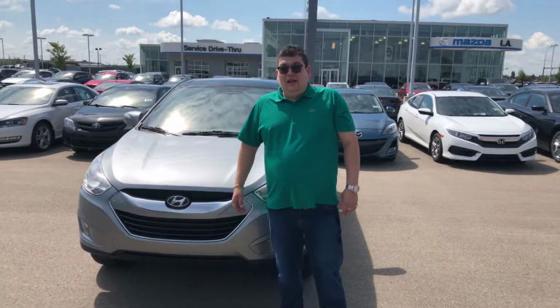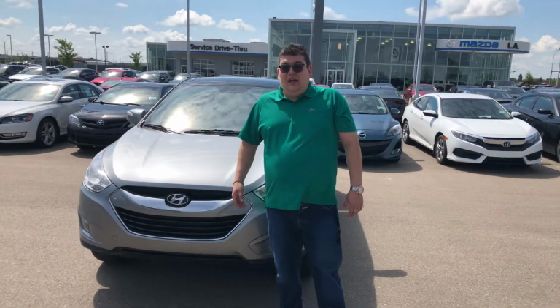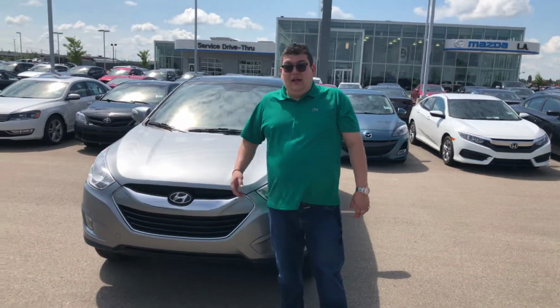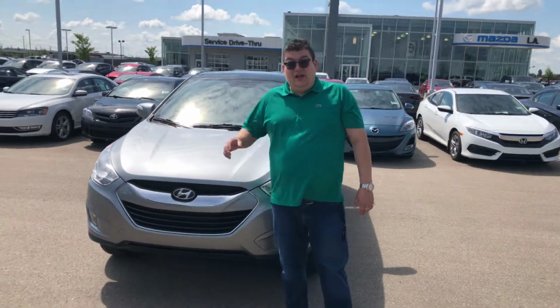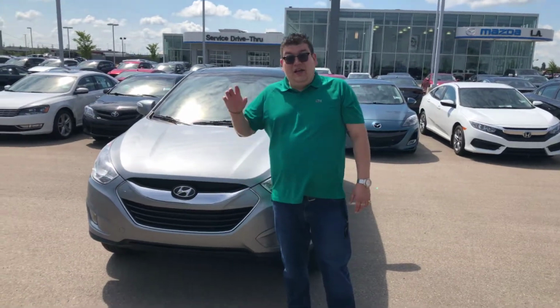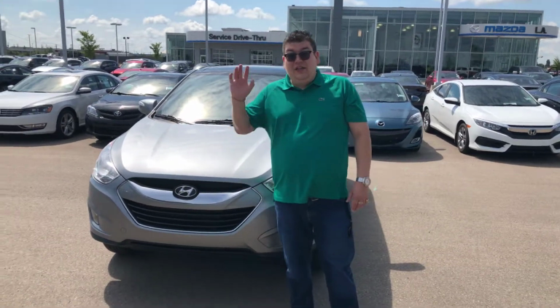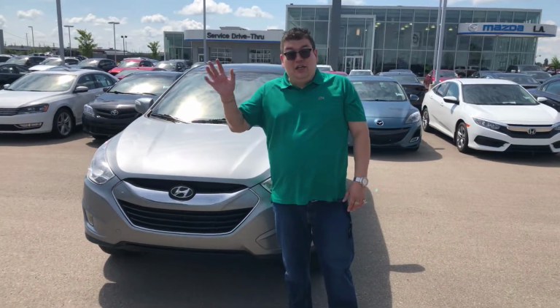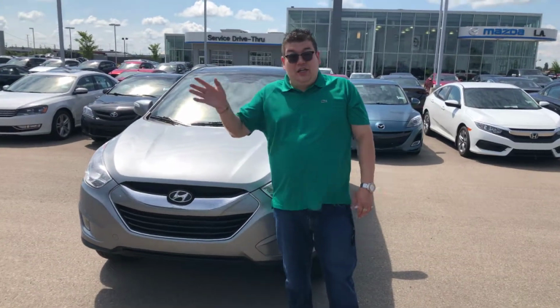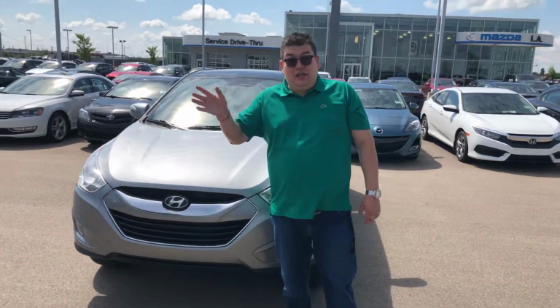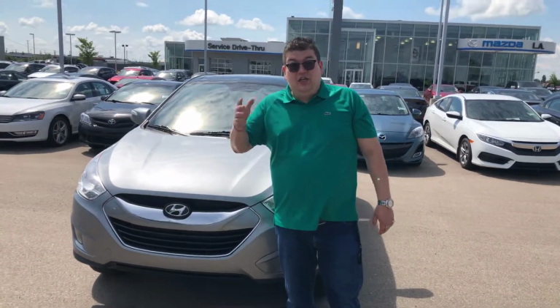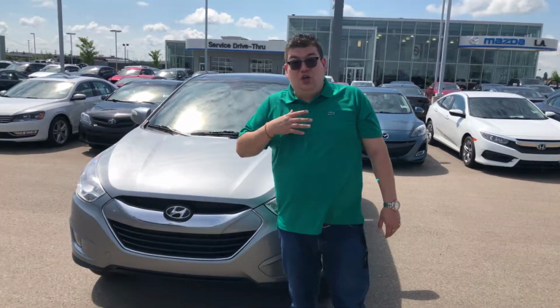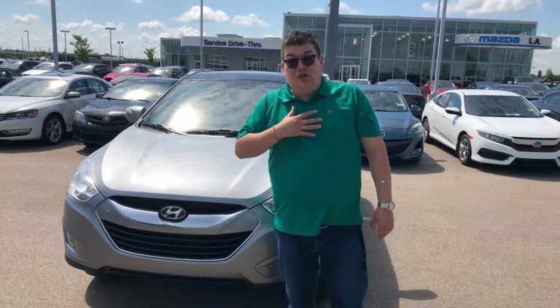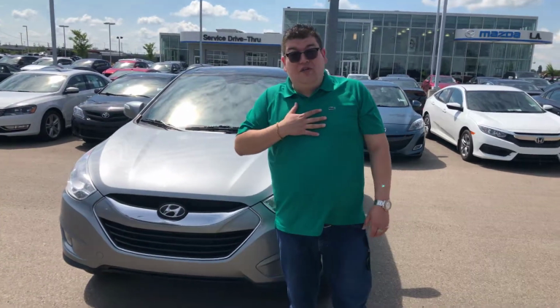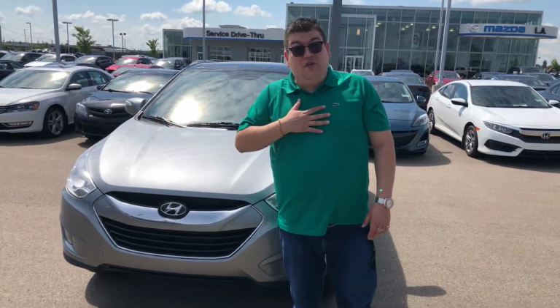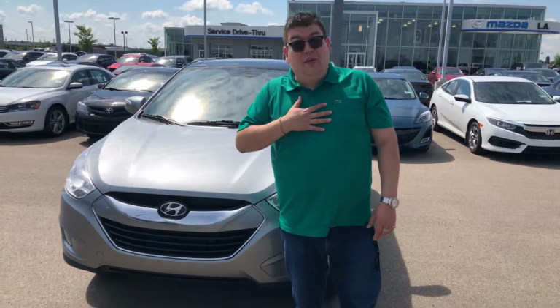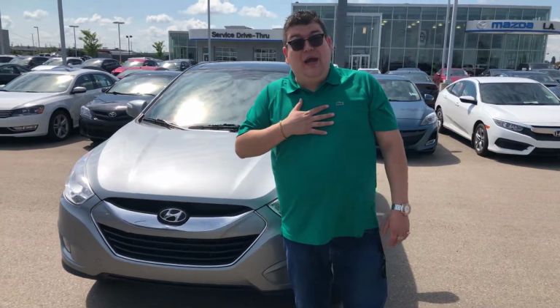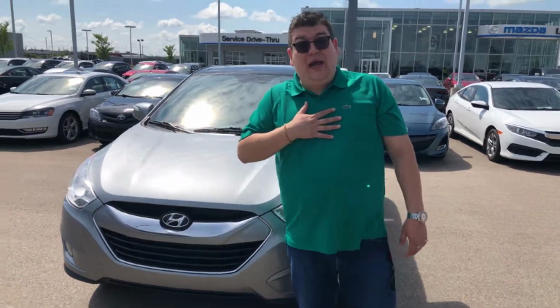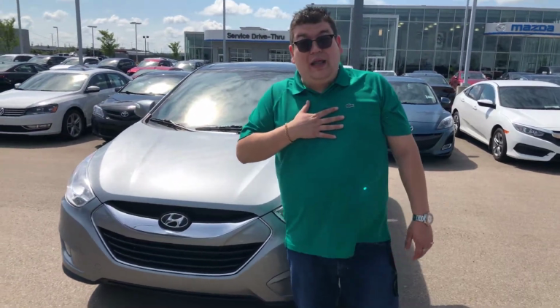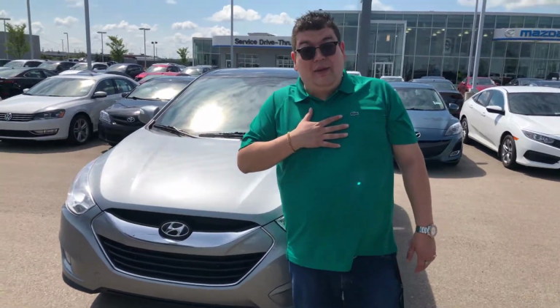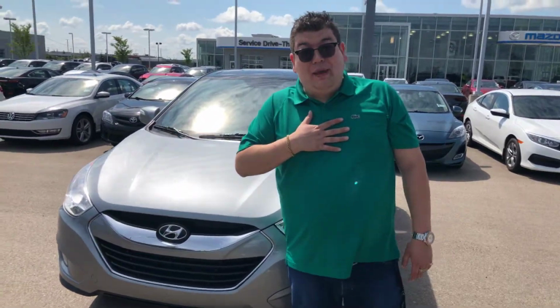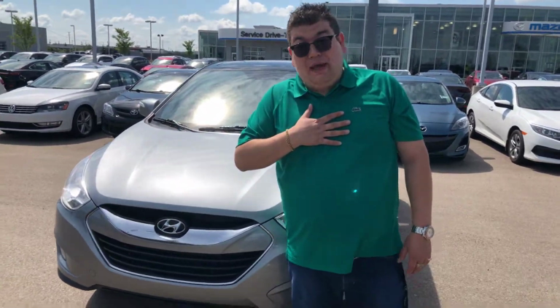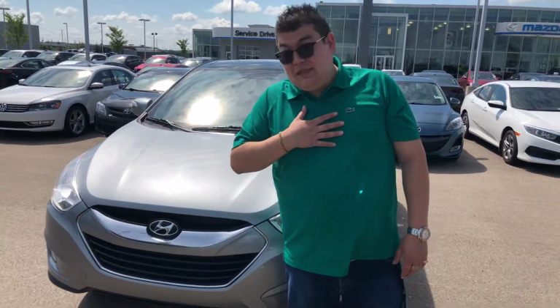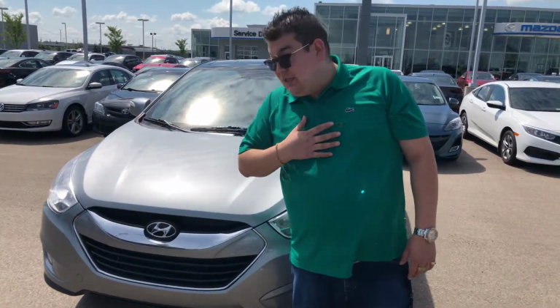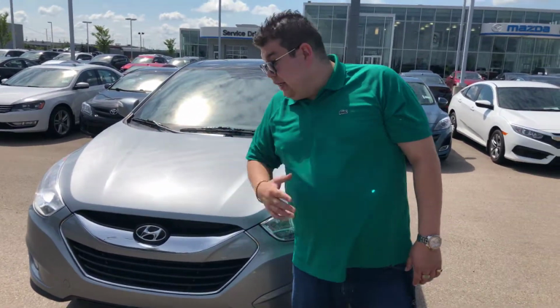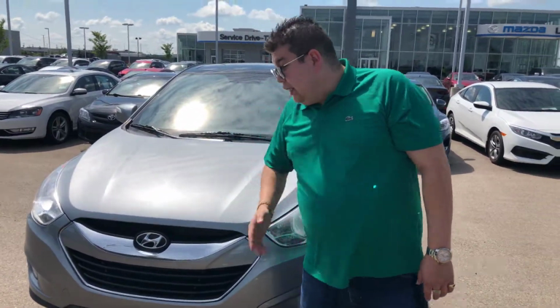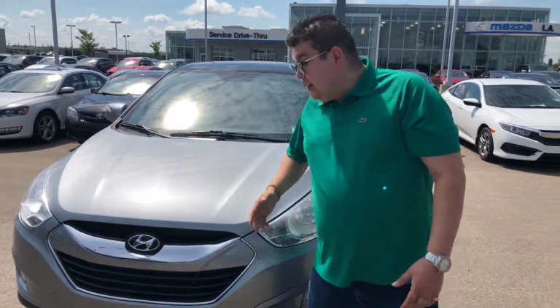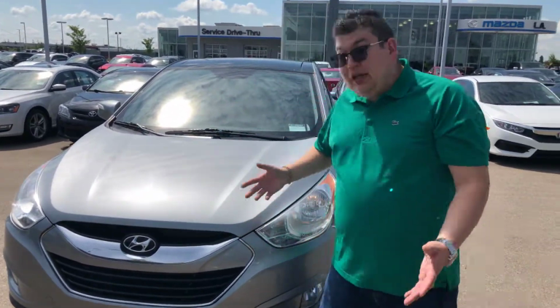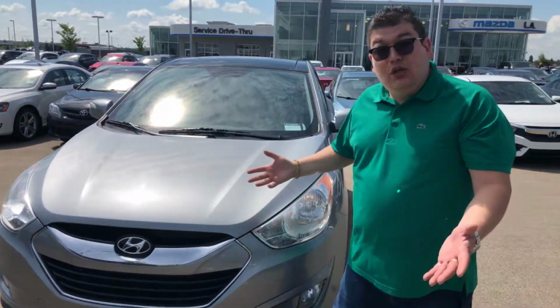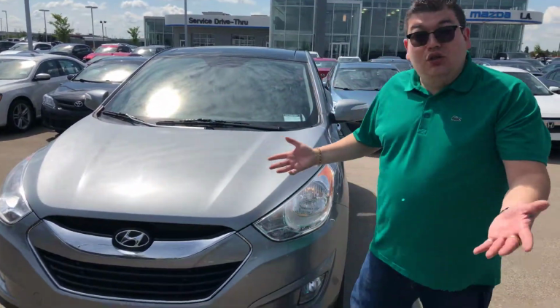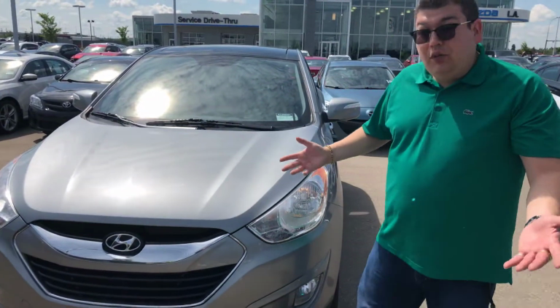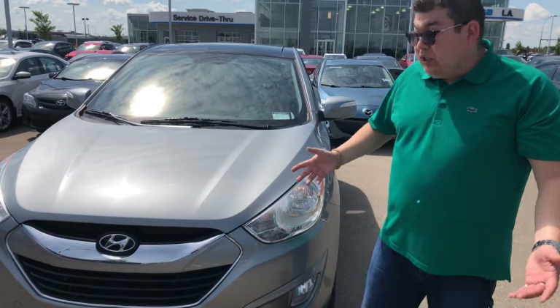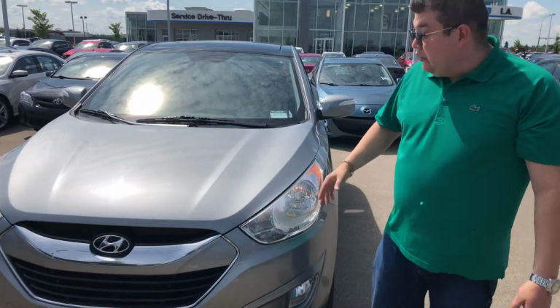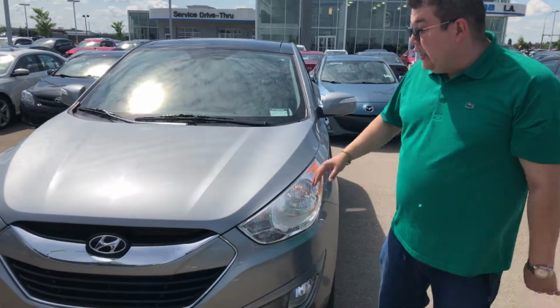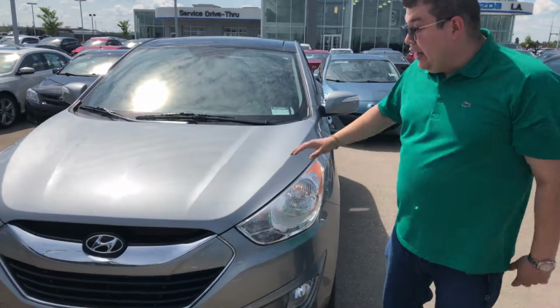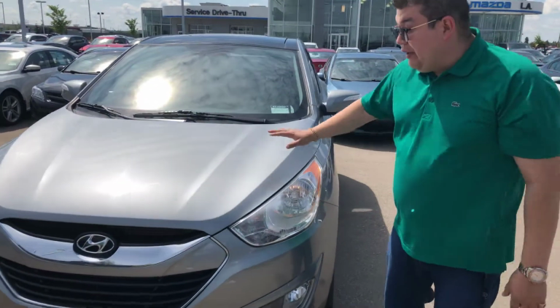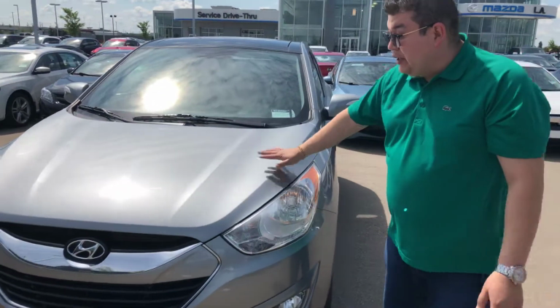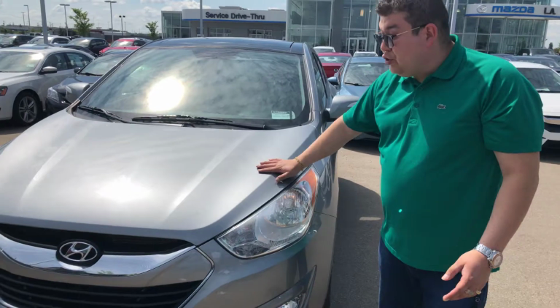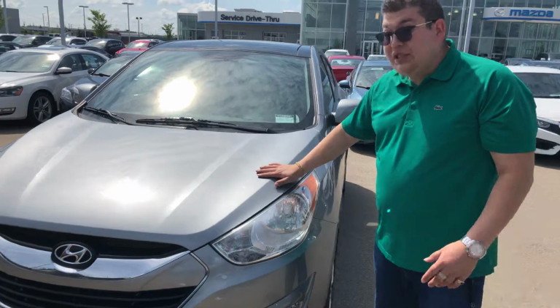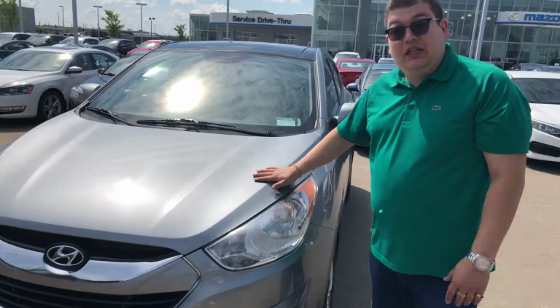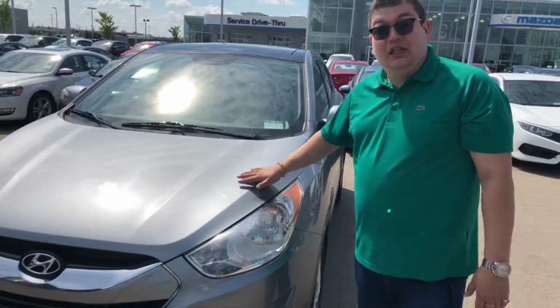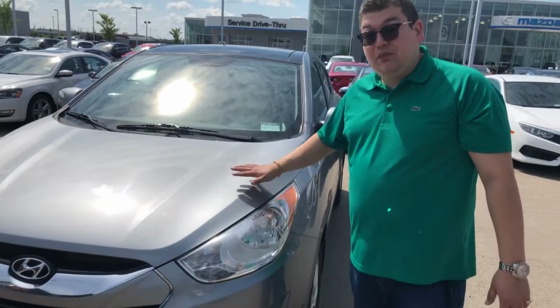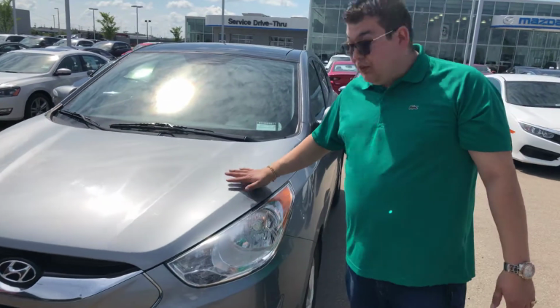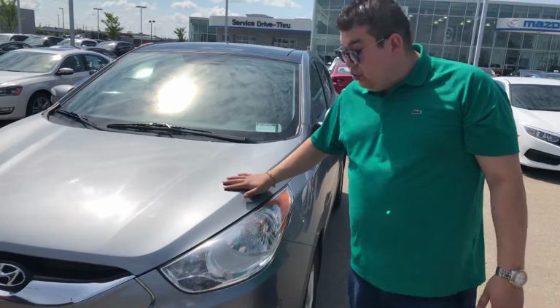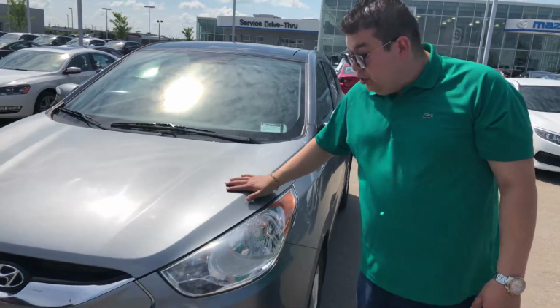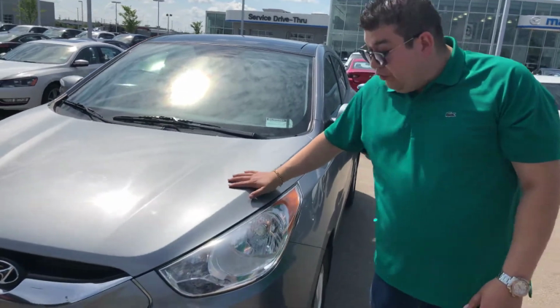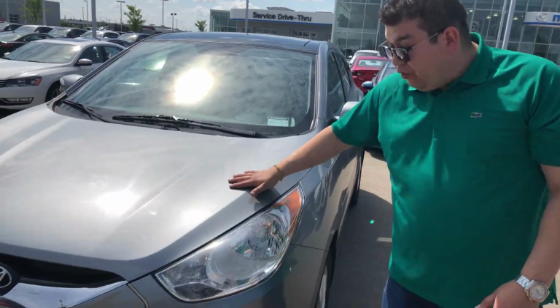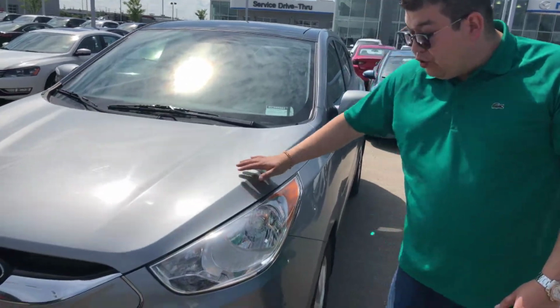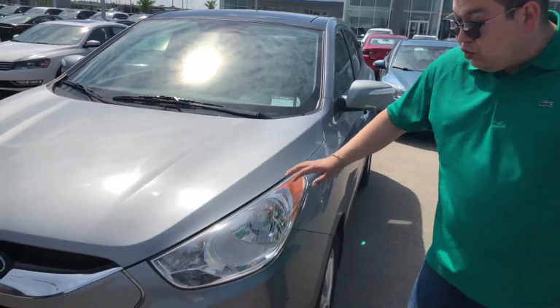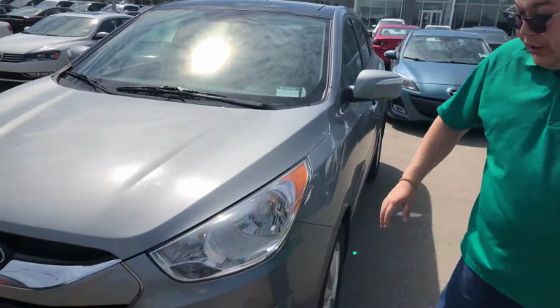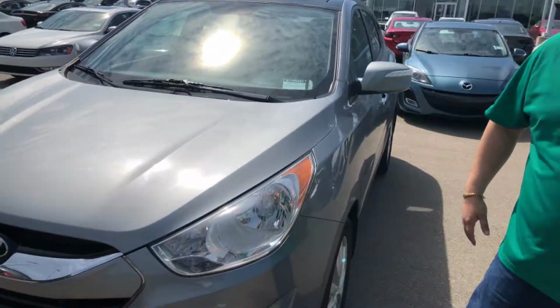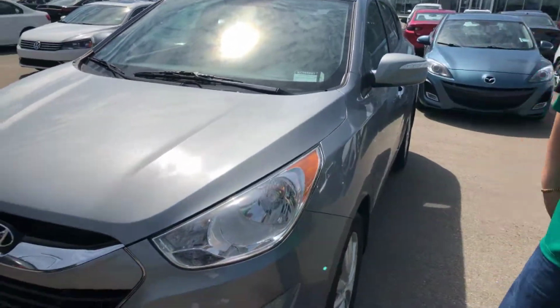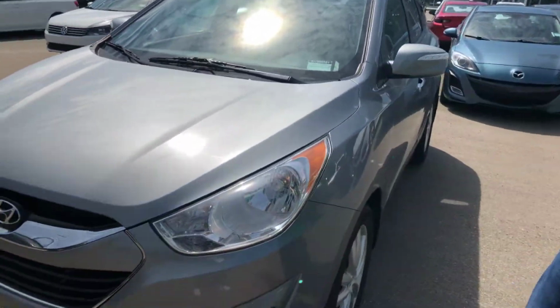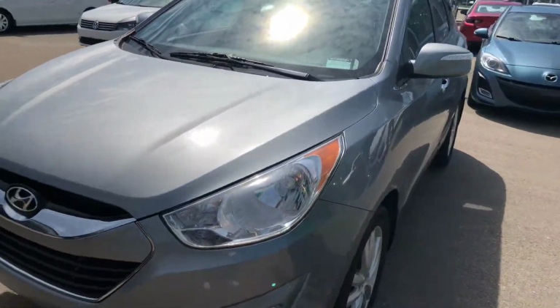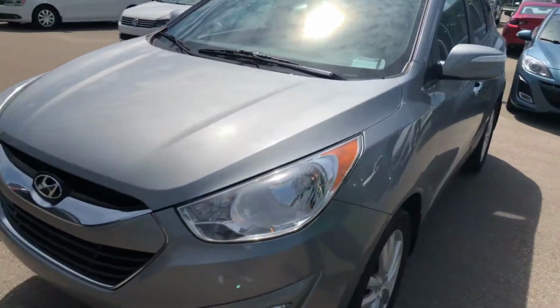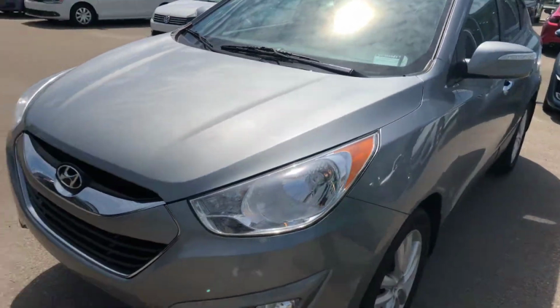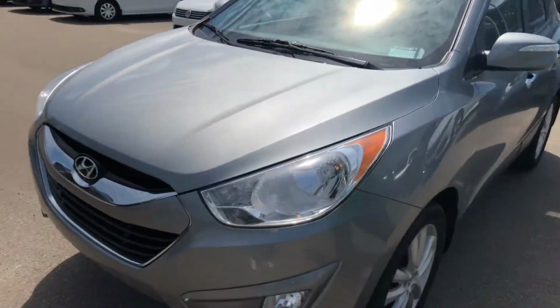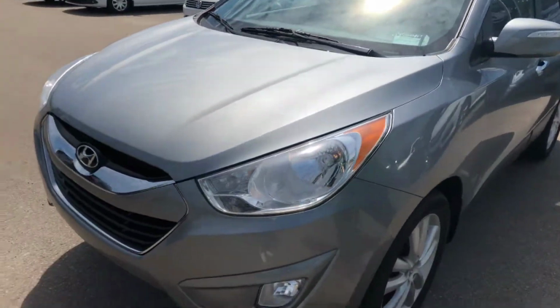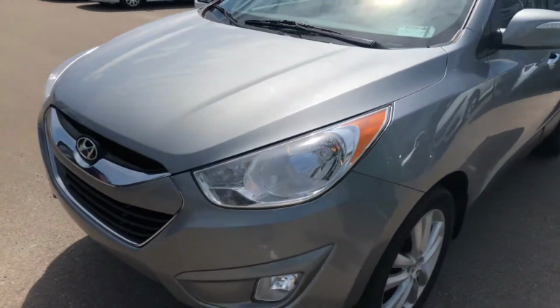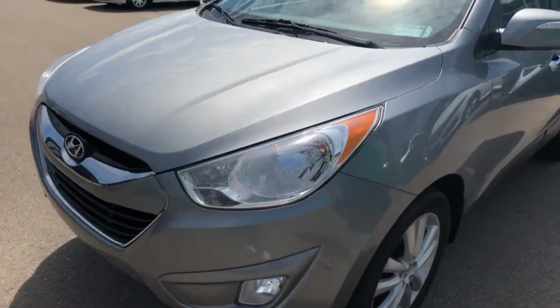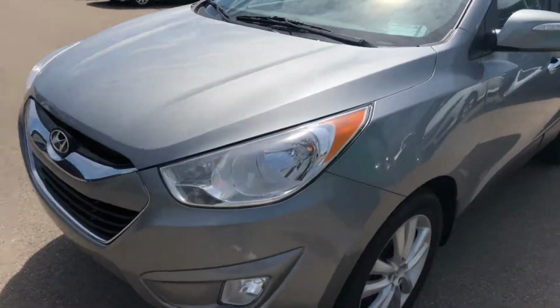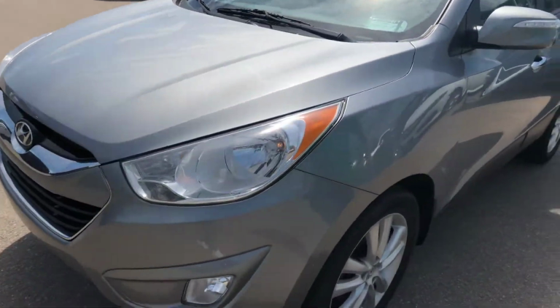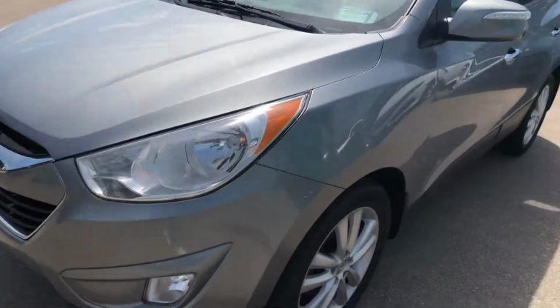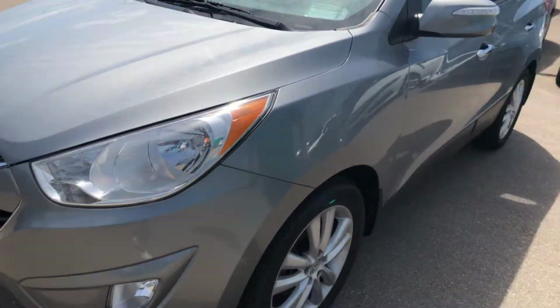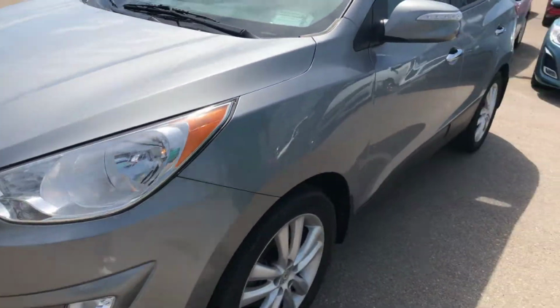Hey there Angelica, John here from LA Mazda. Thank you so much for having the interest in this beautiful 2010 Hyundai Tucson.